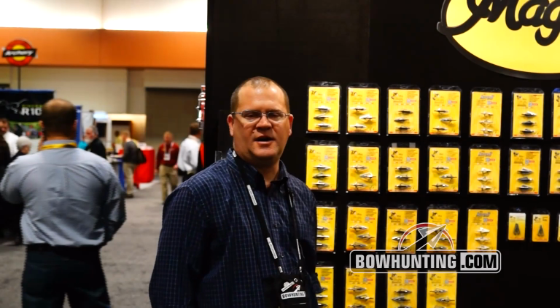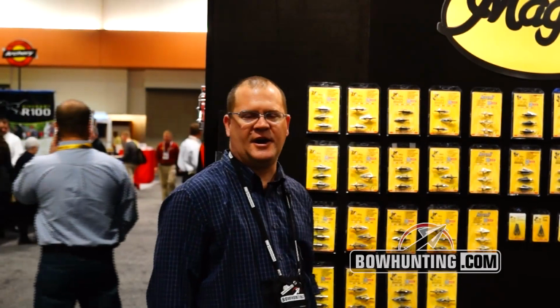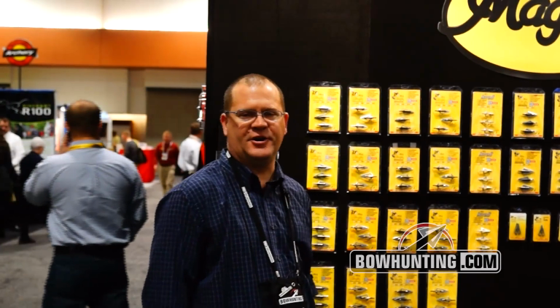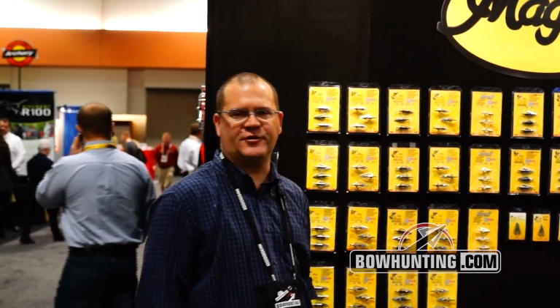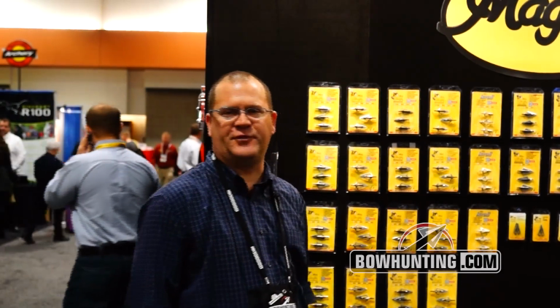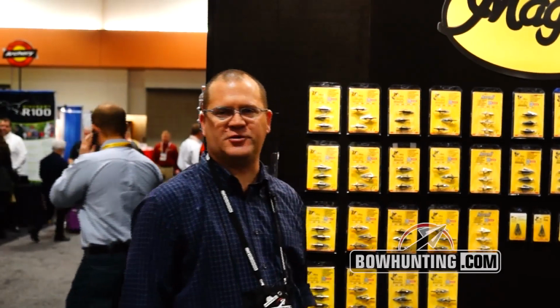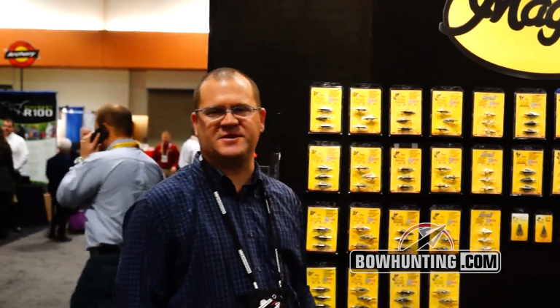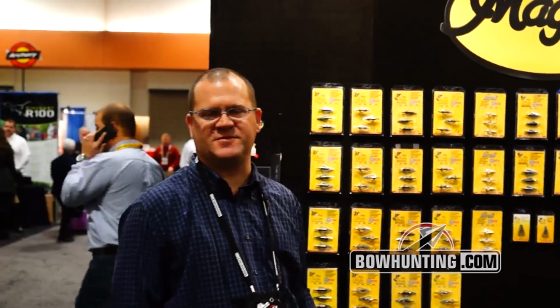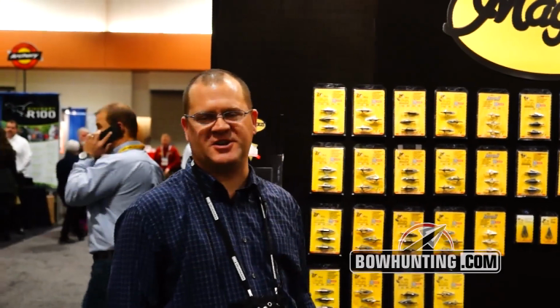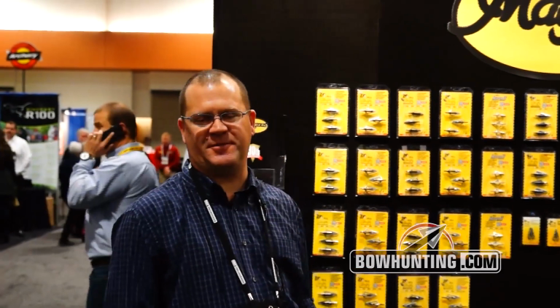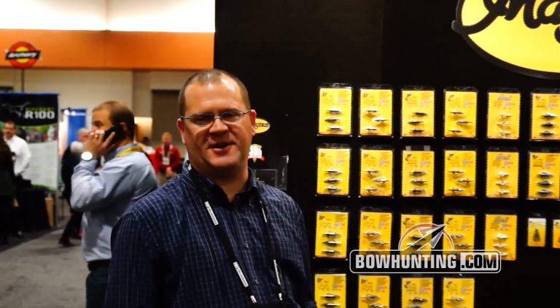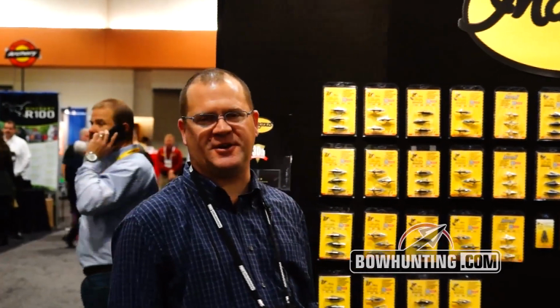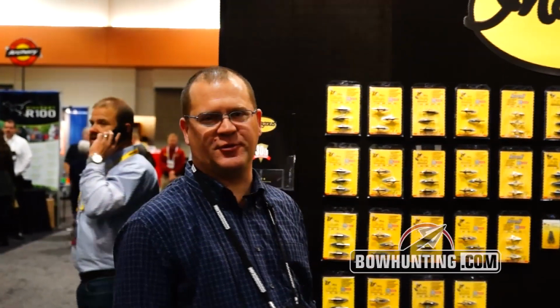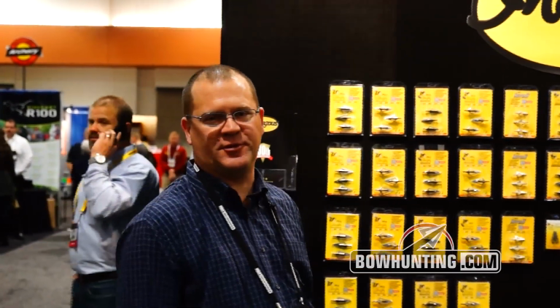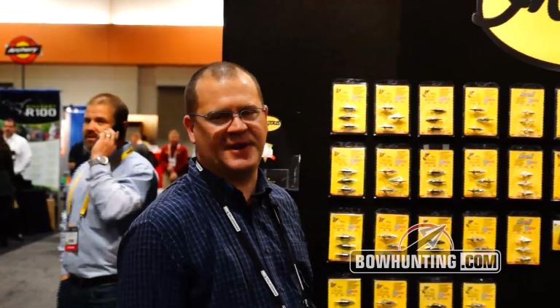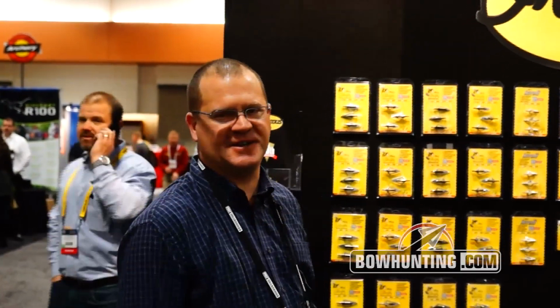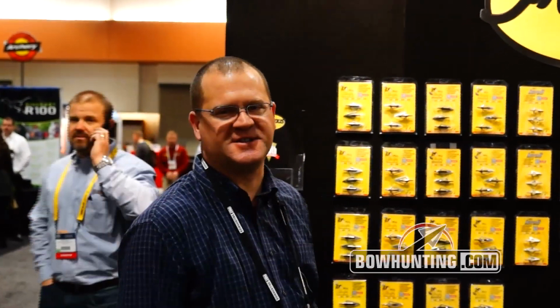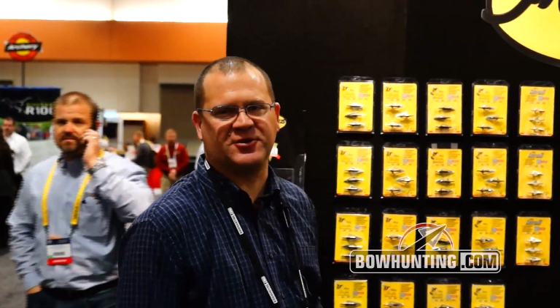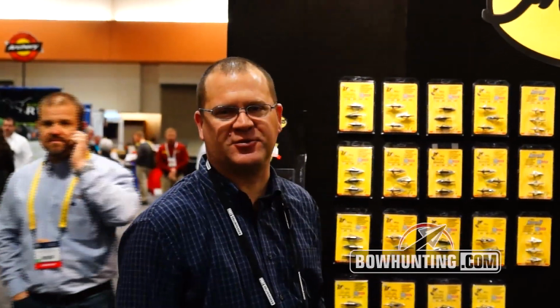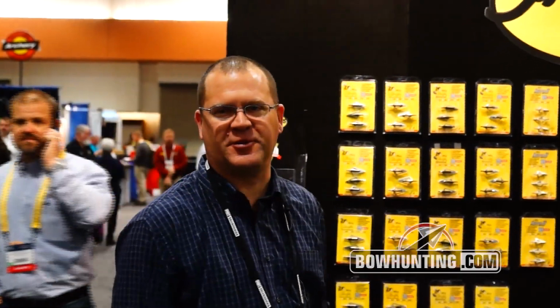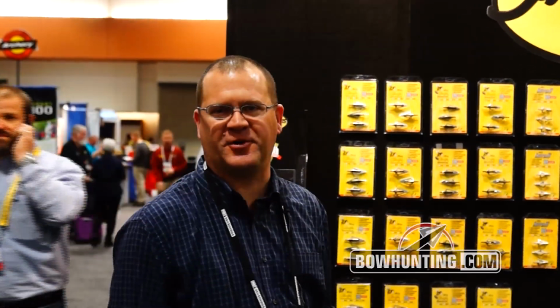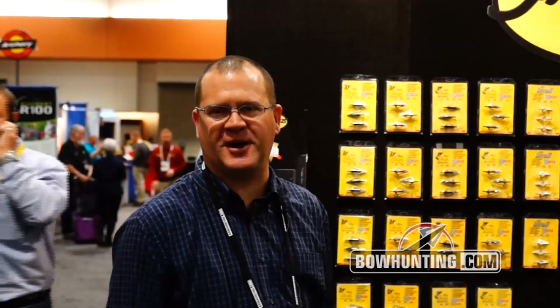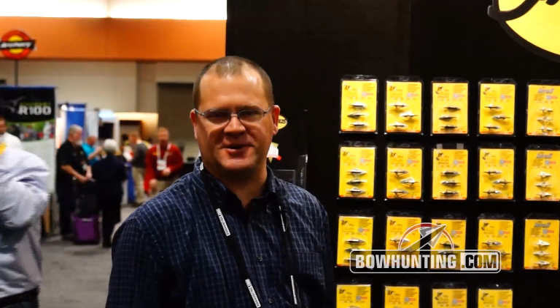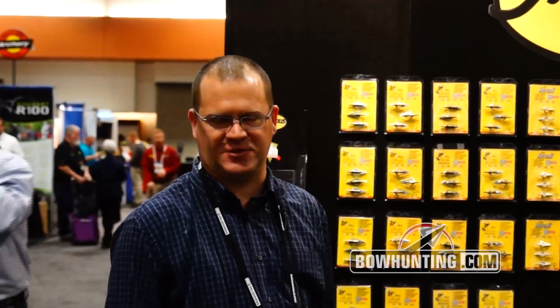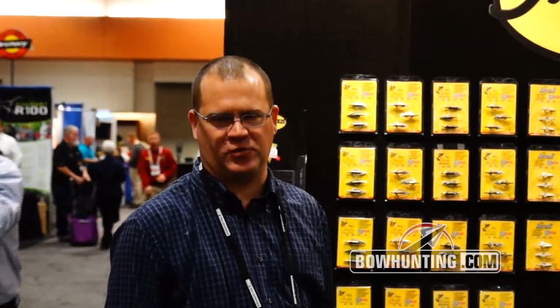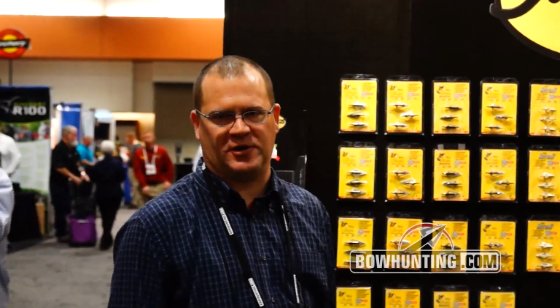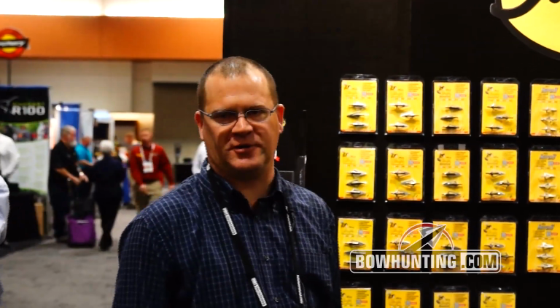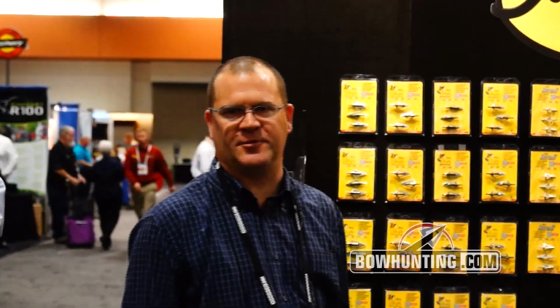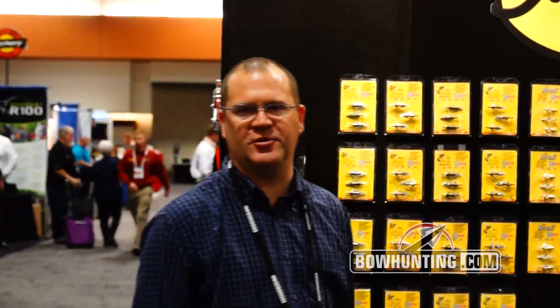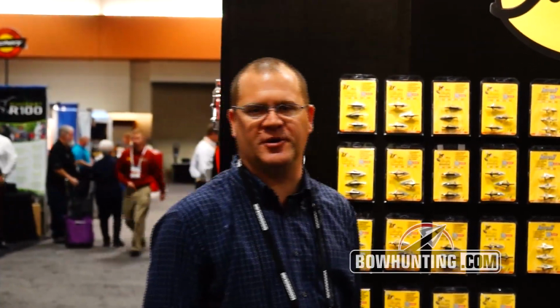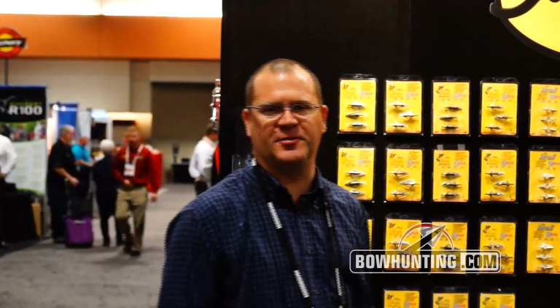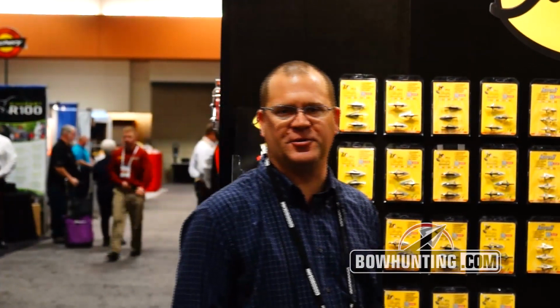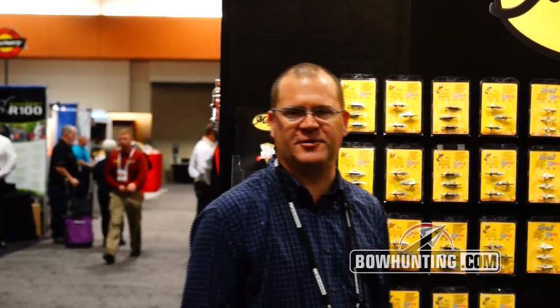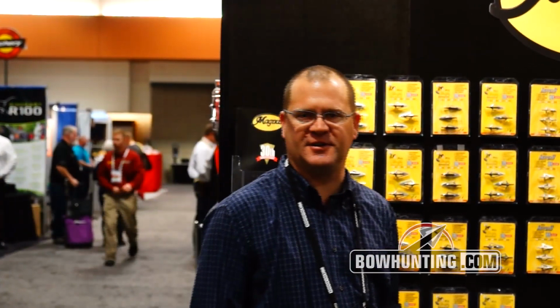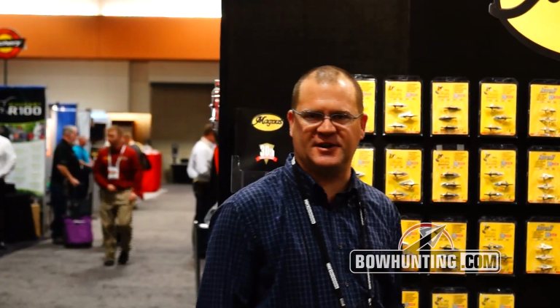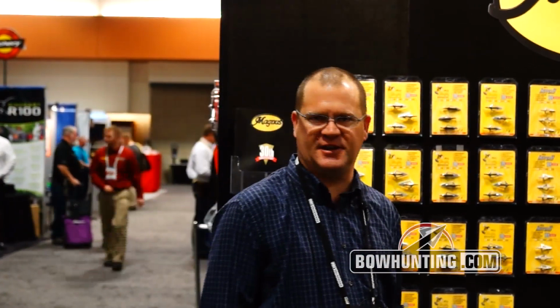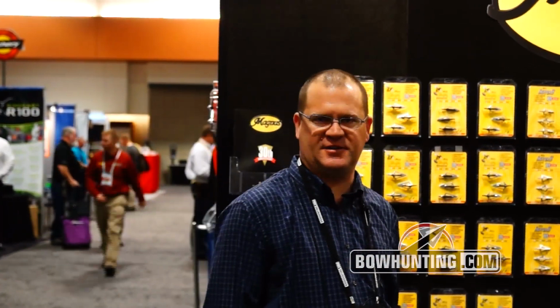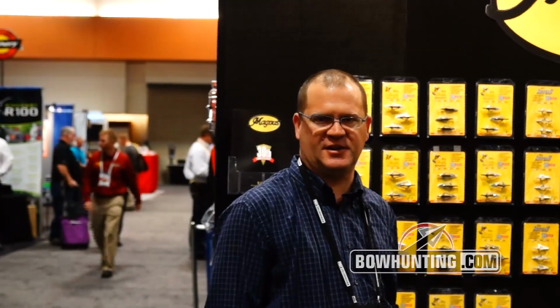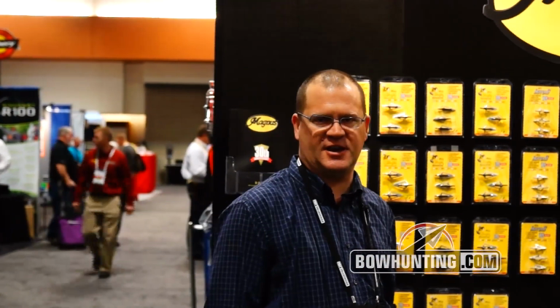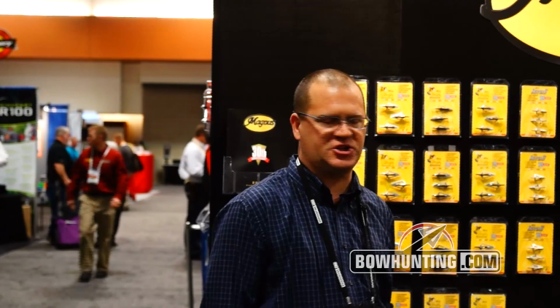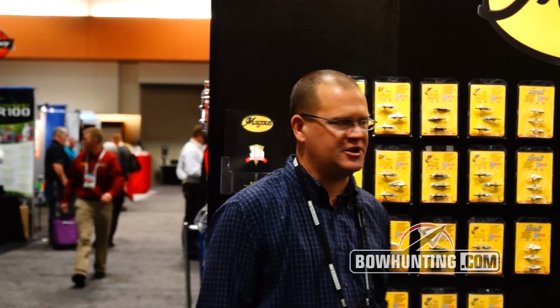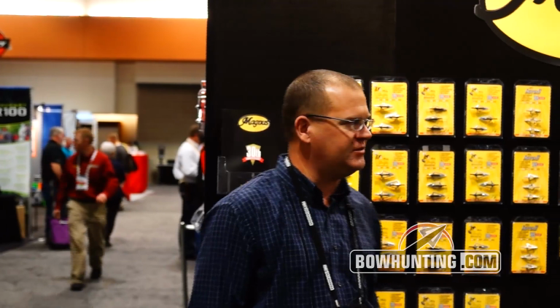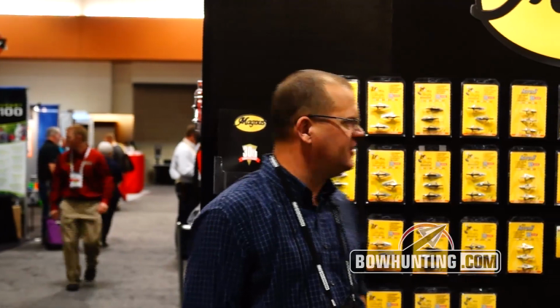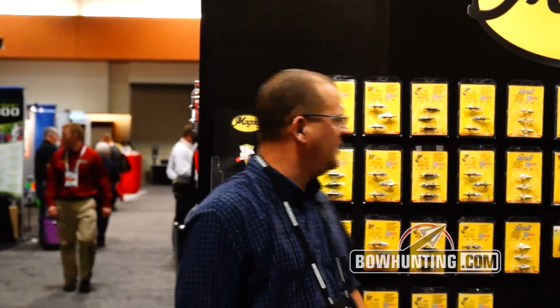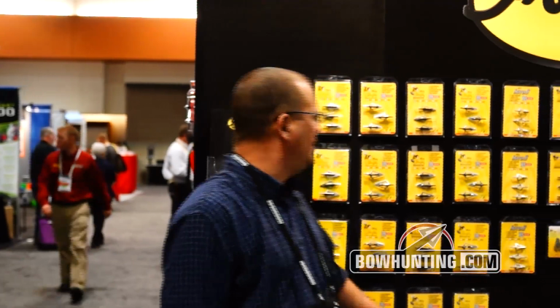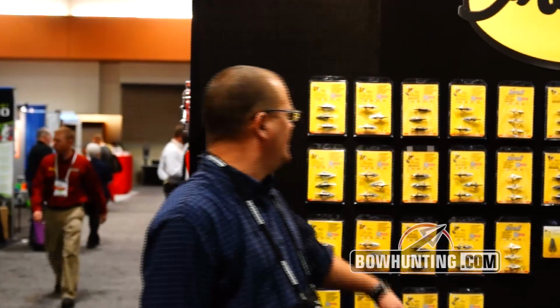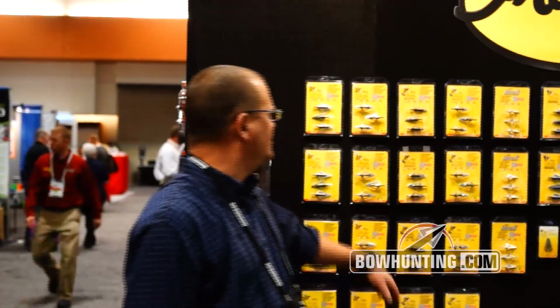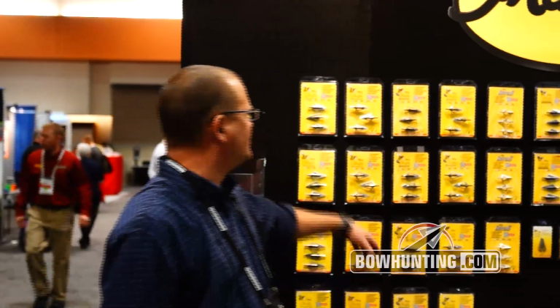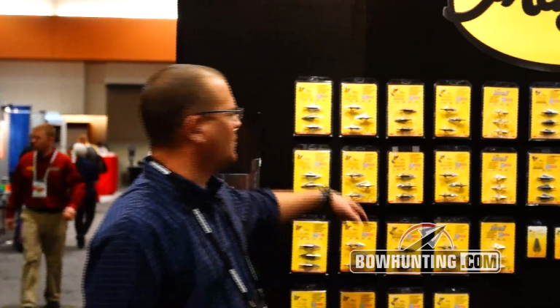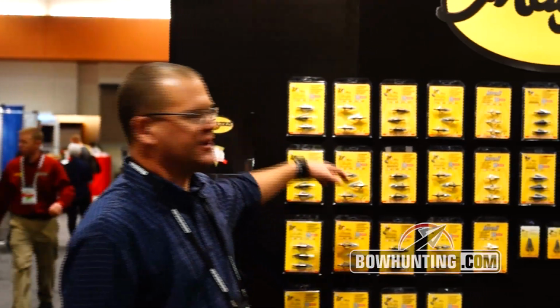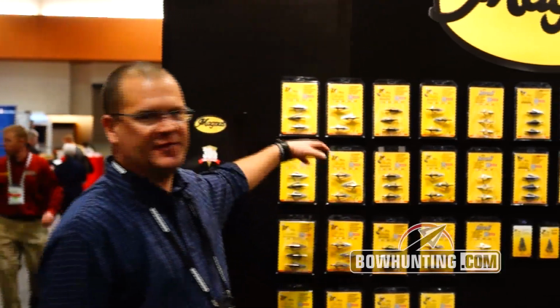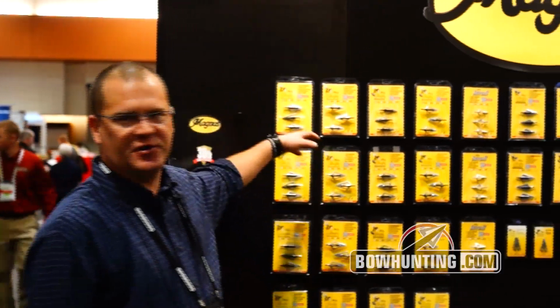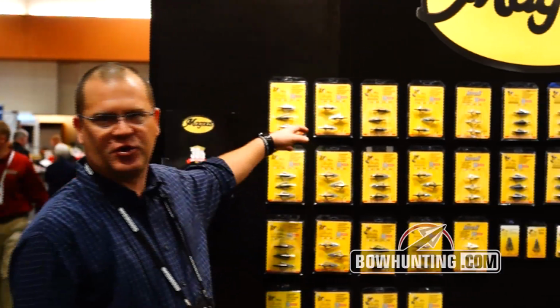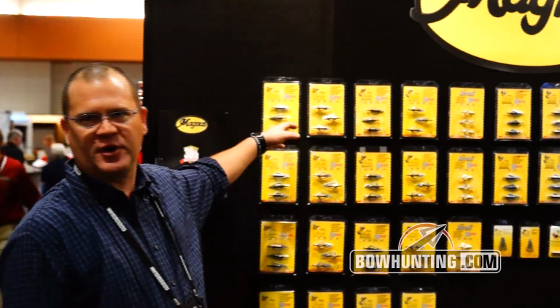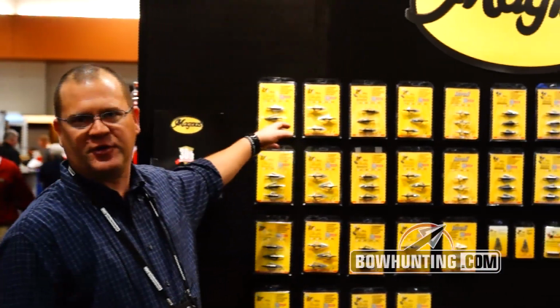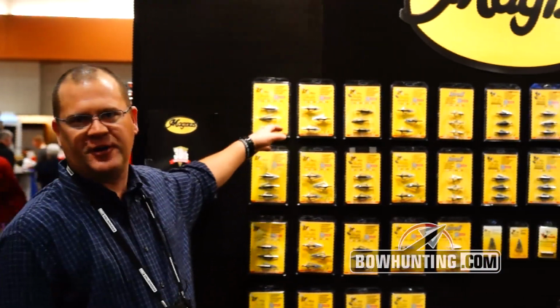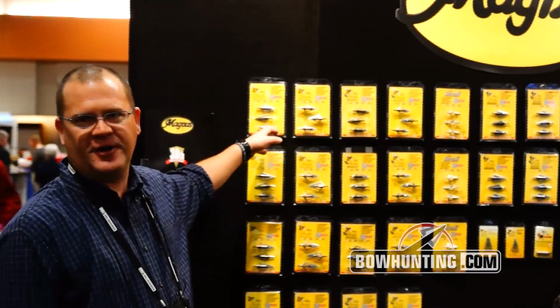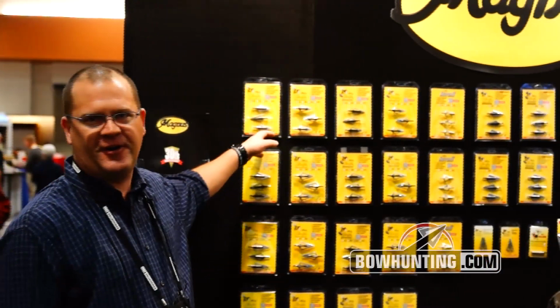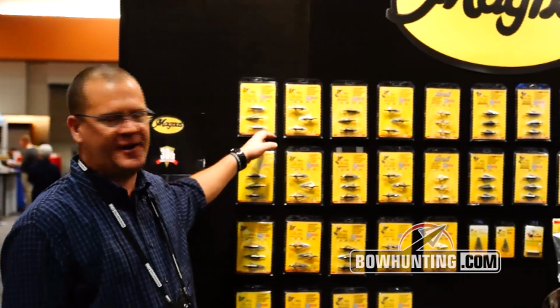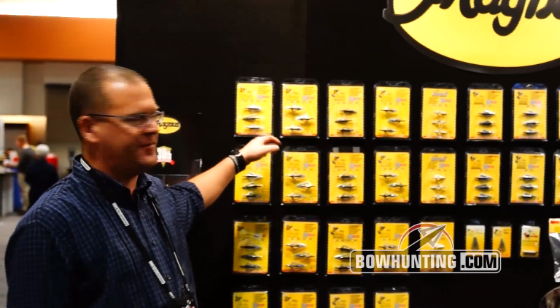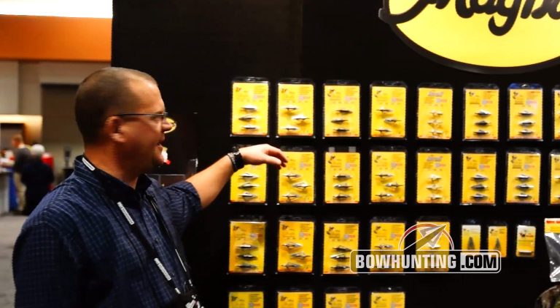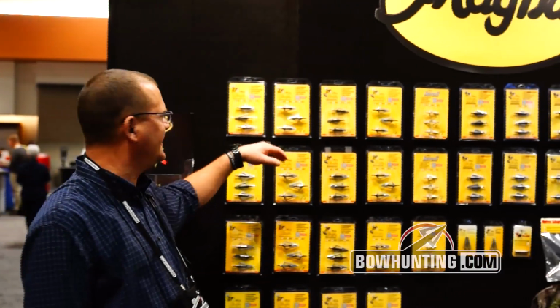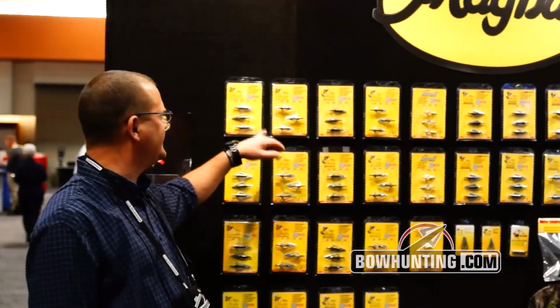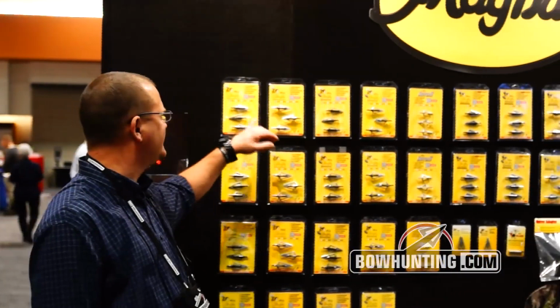How are you doing folks? I'm John Betker with Magnus Outdoor Products. Welcome to our booth at the ATA show. I just want to give you a quick rundown on Magnus.